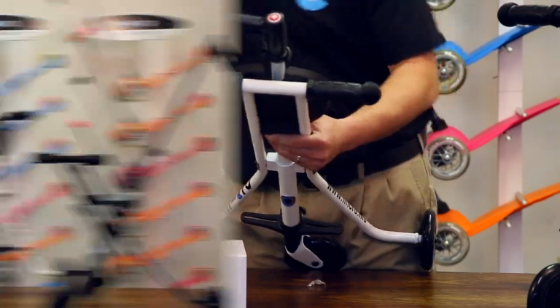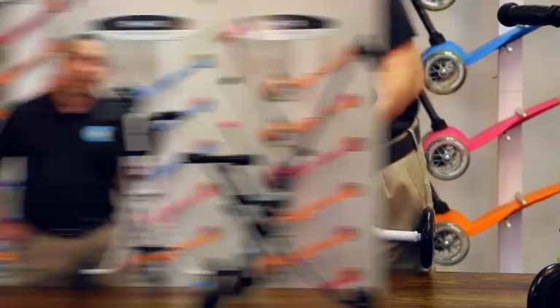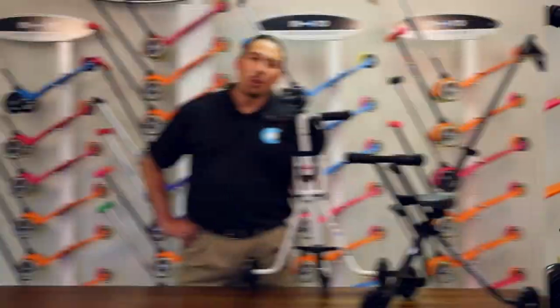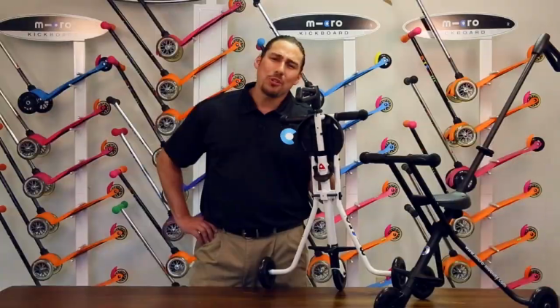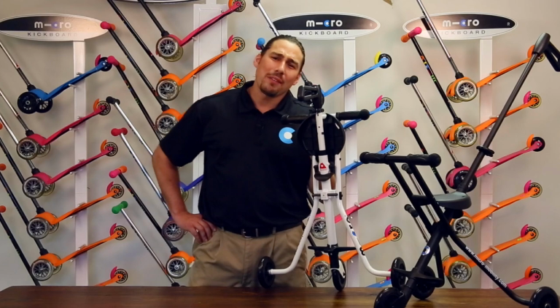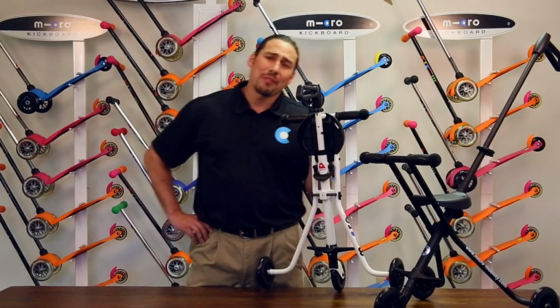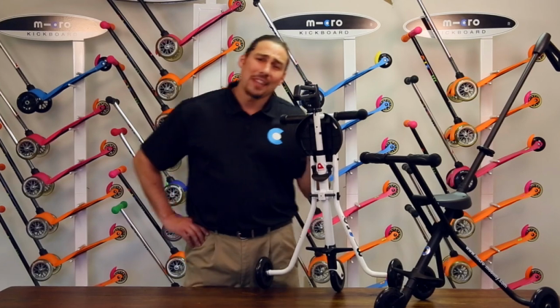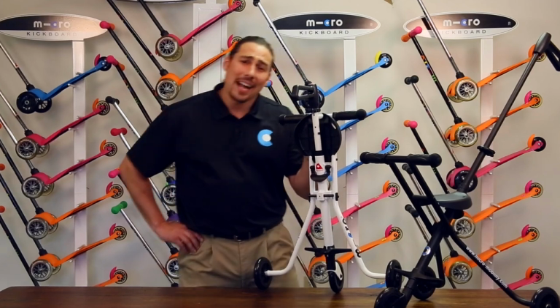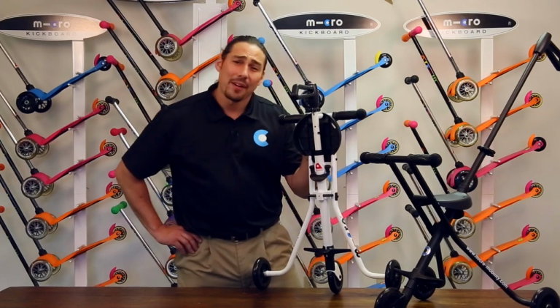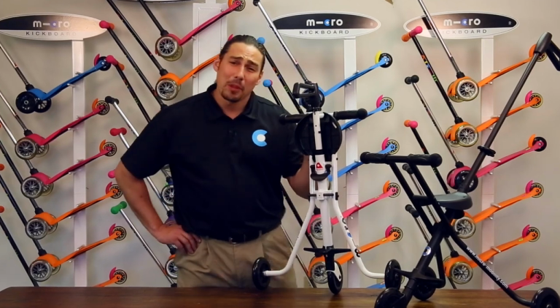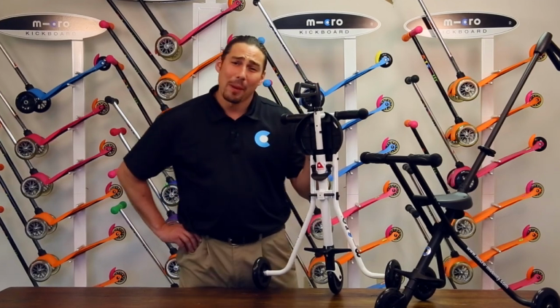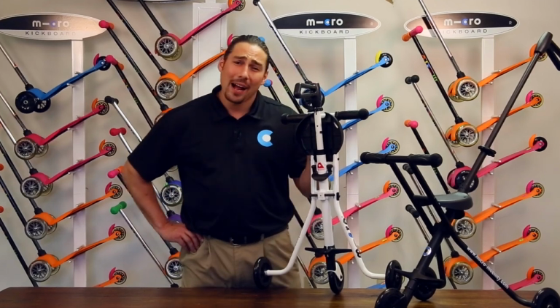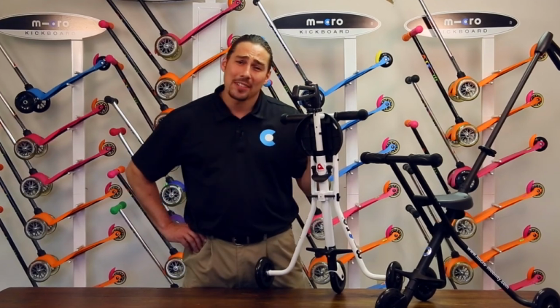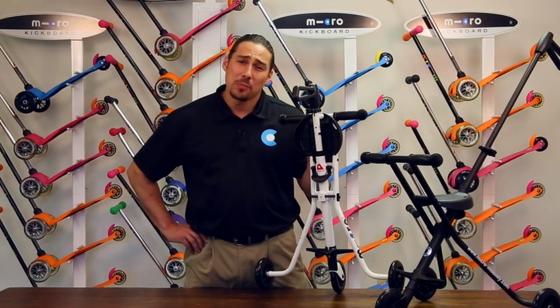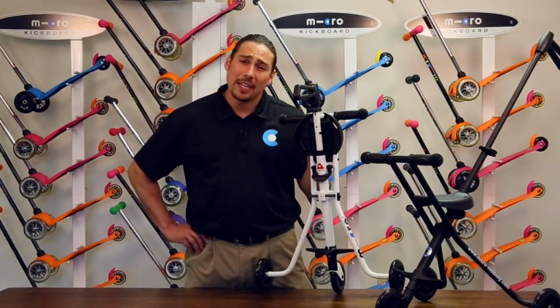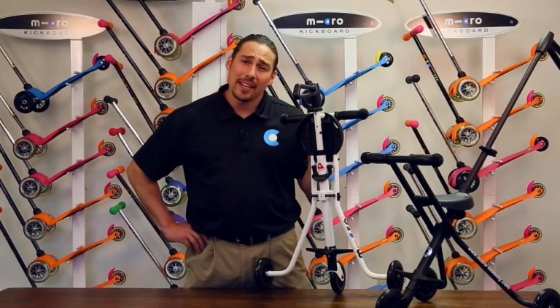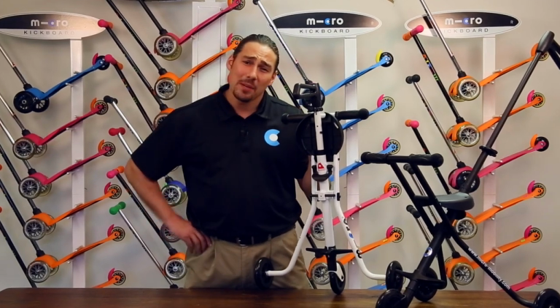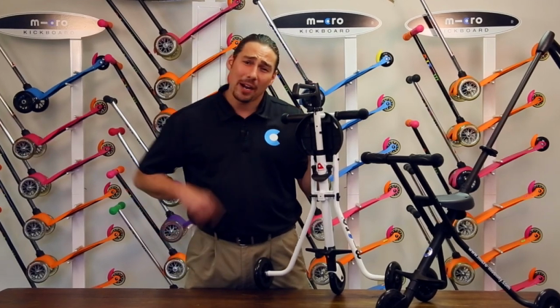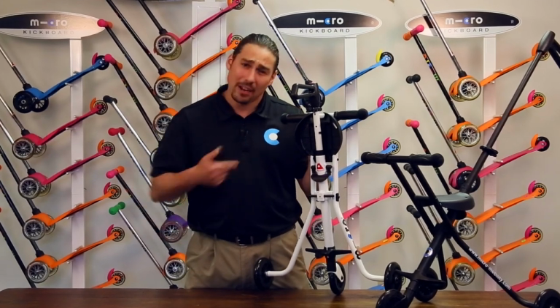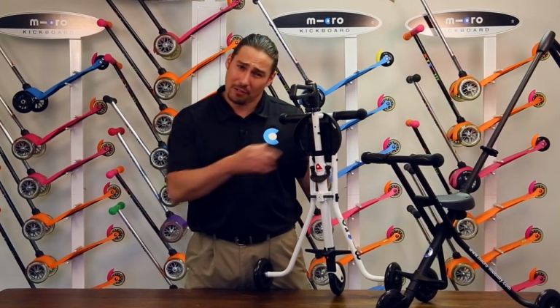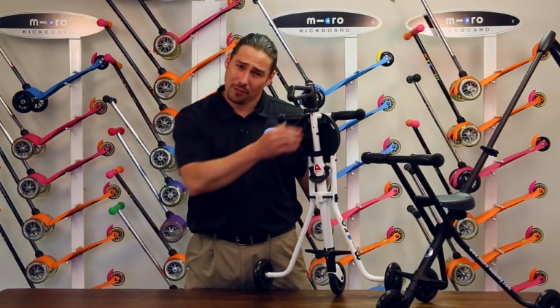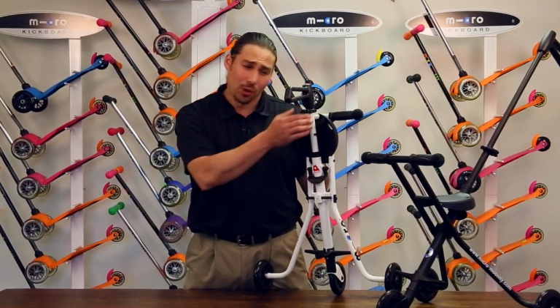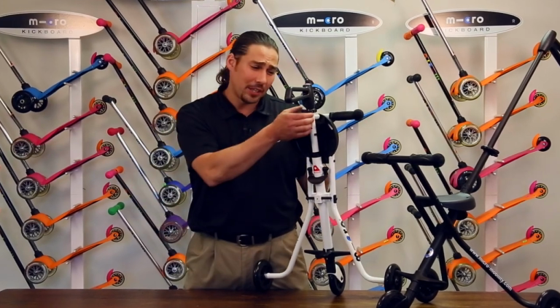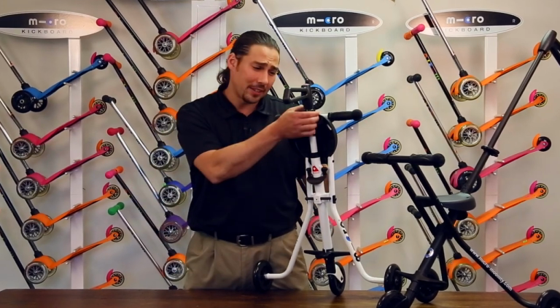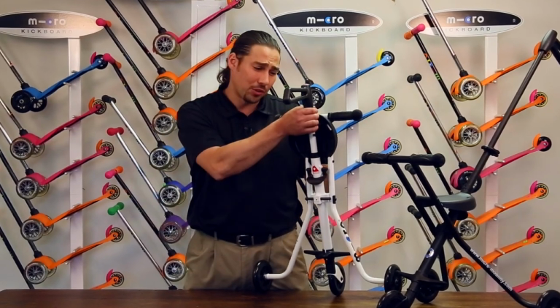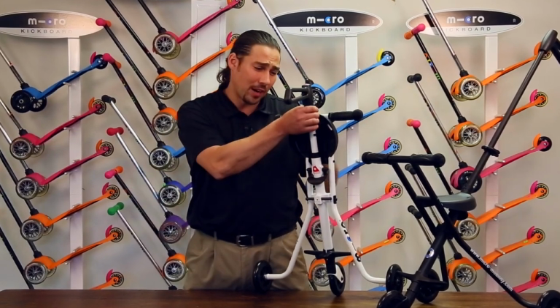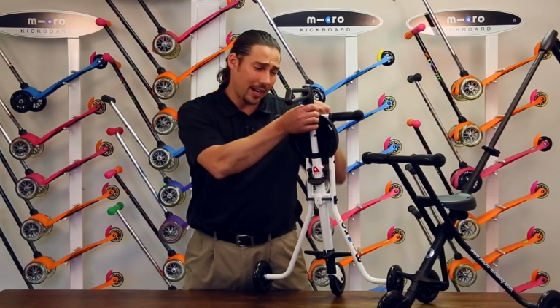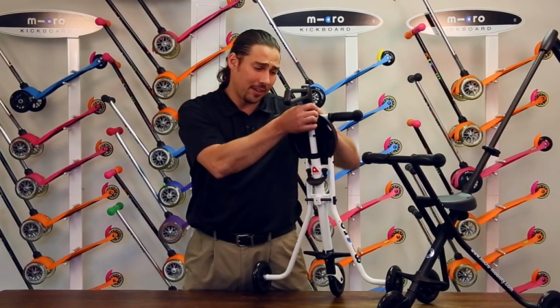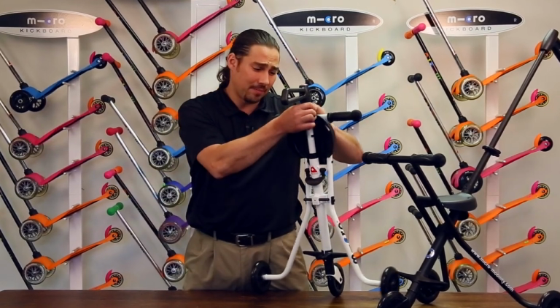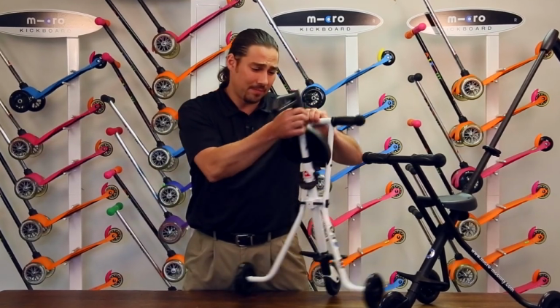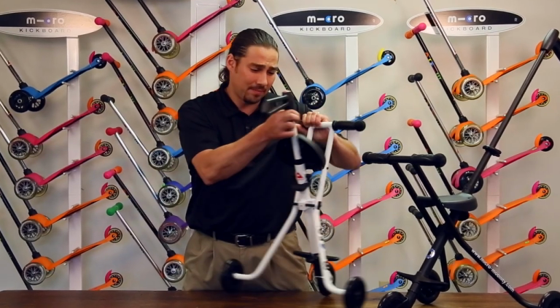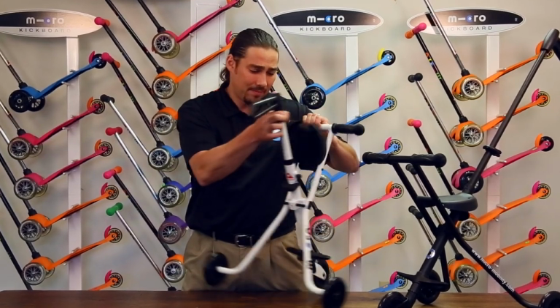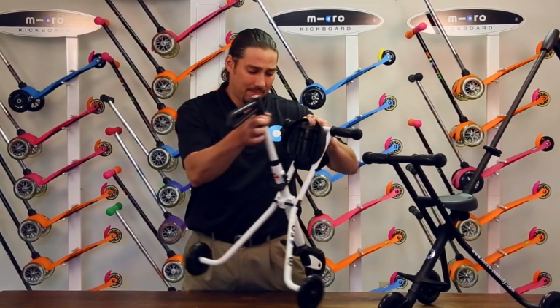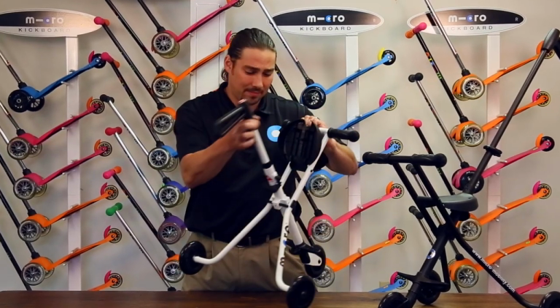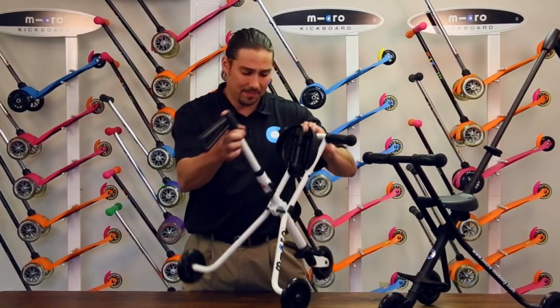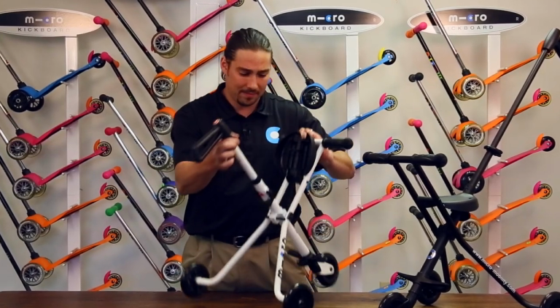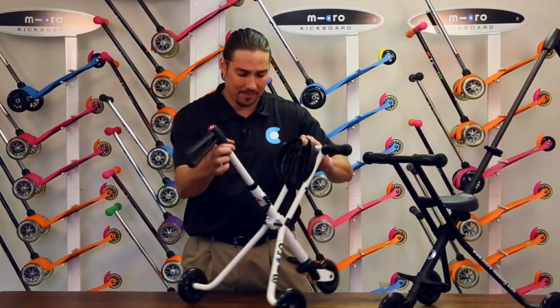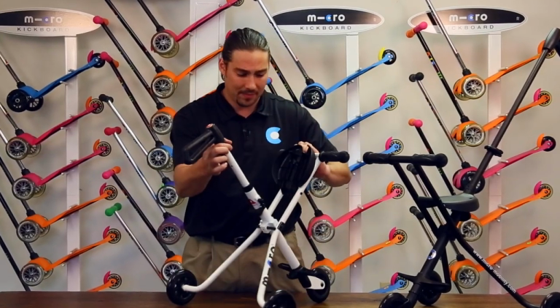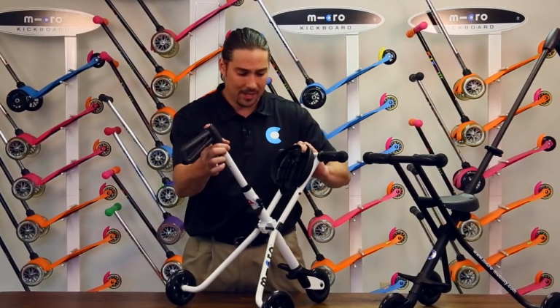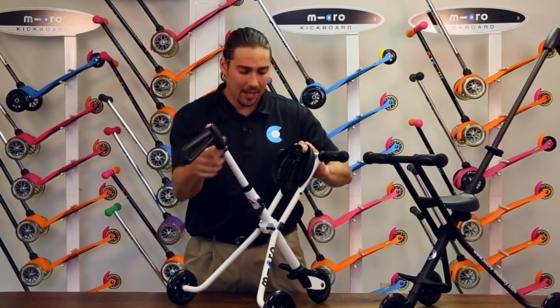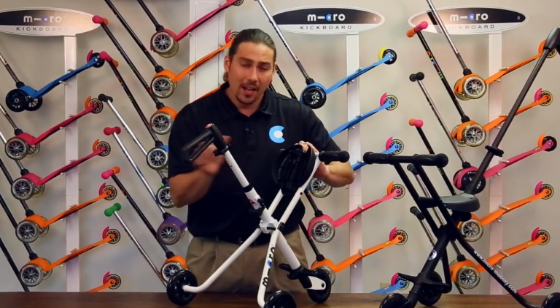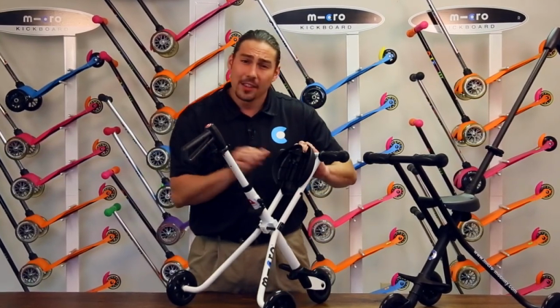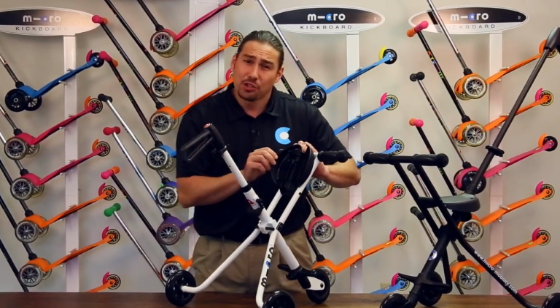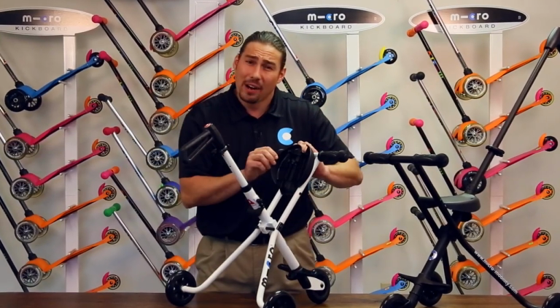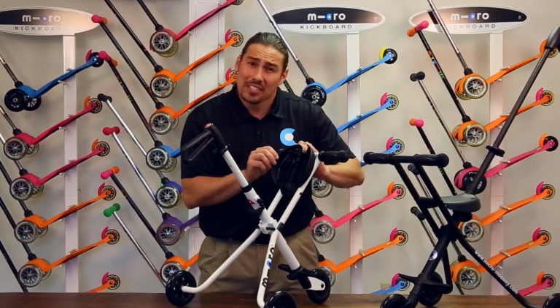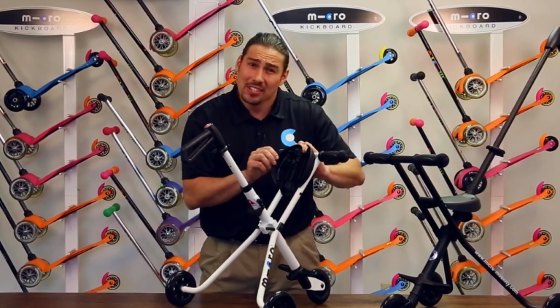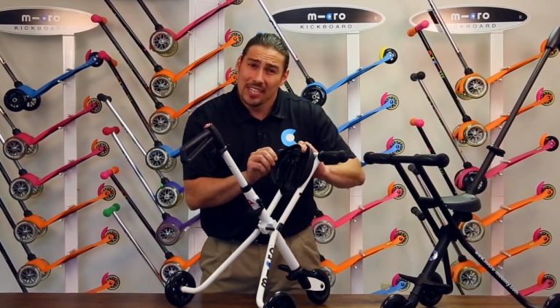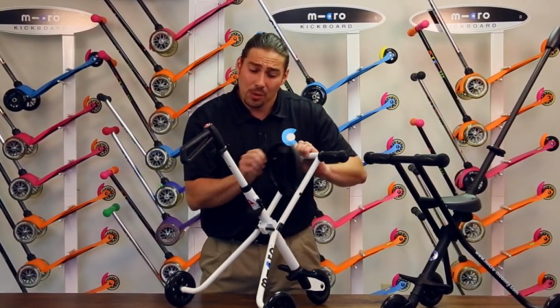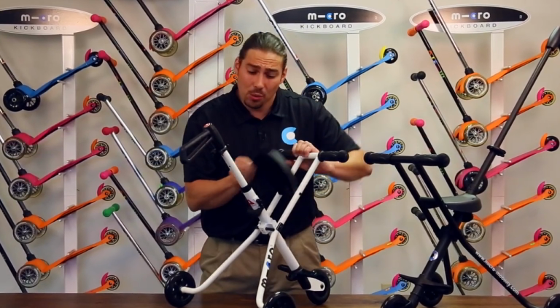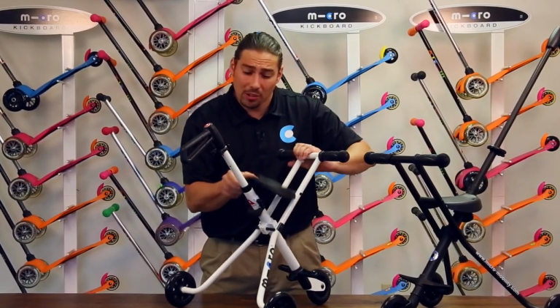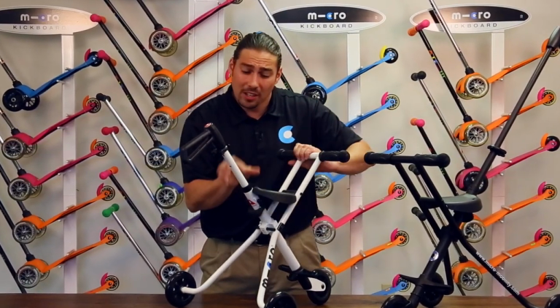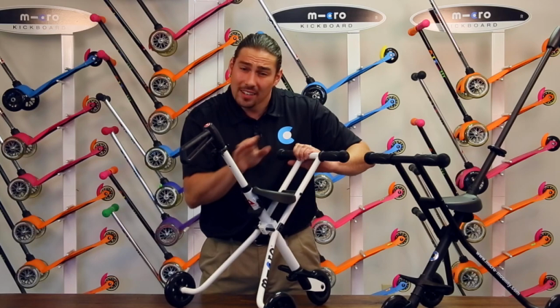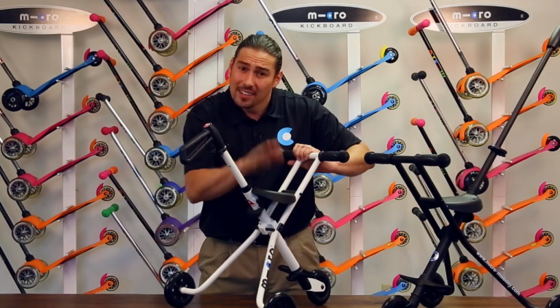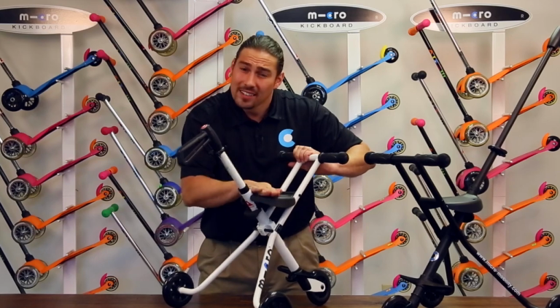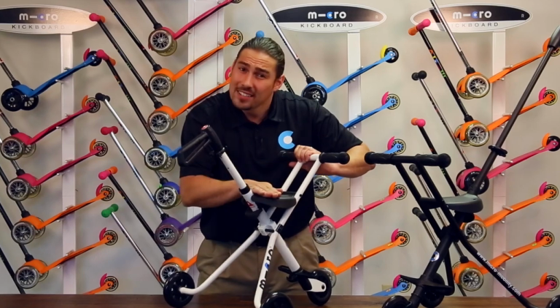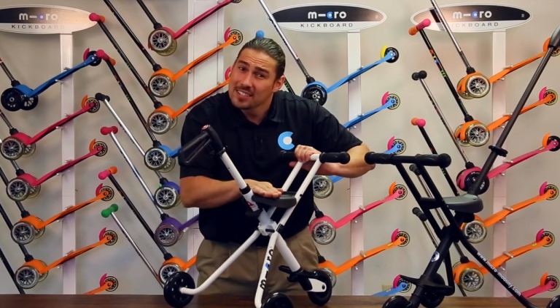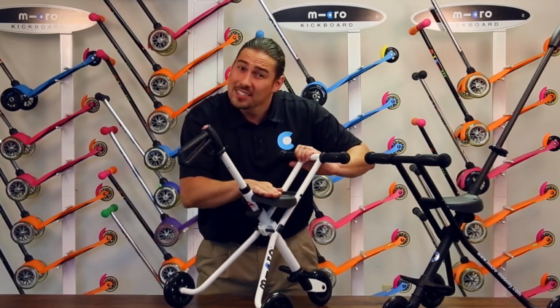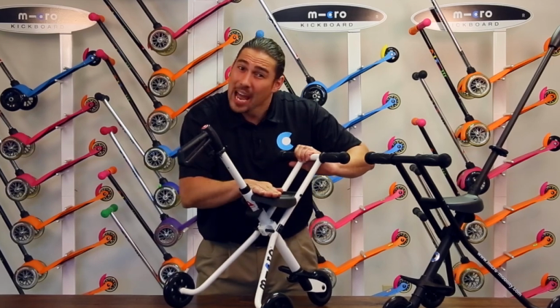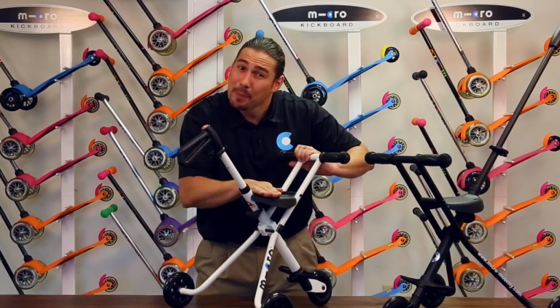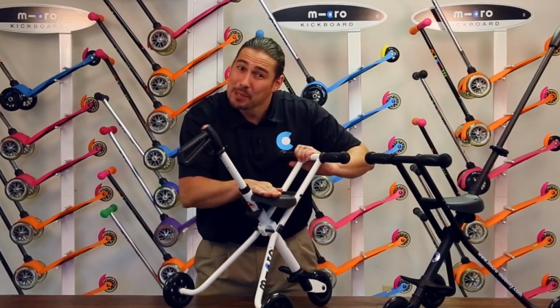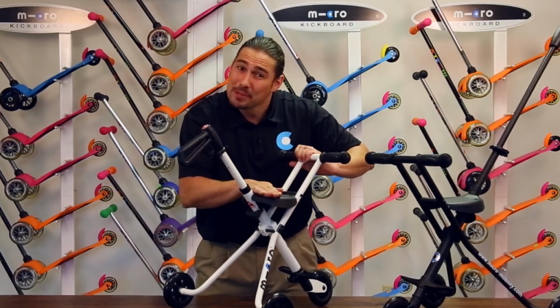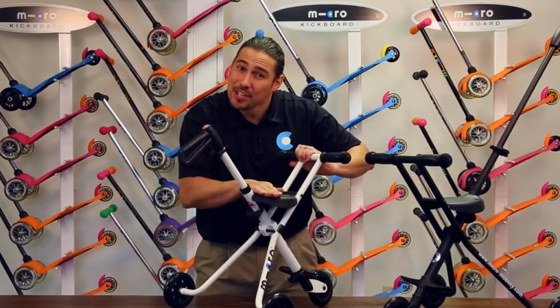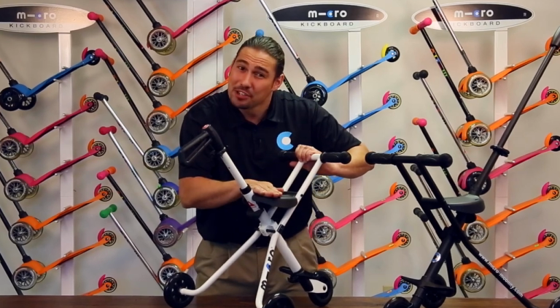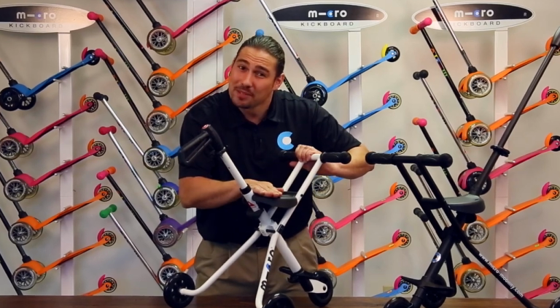Once you have everything out of the box, begin by unfolding the Trike. The Trike seat will snap into position.